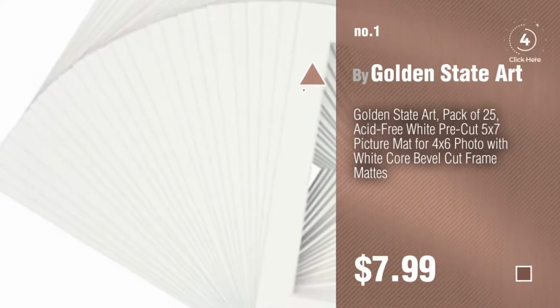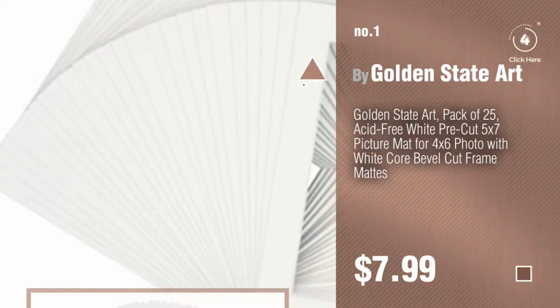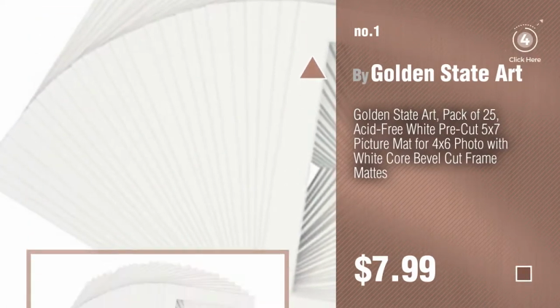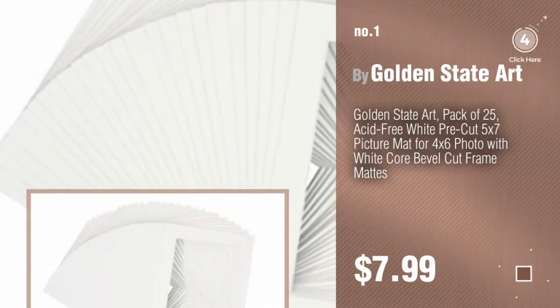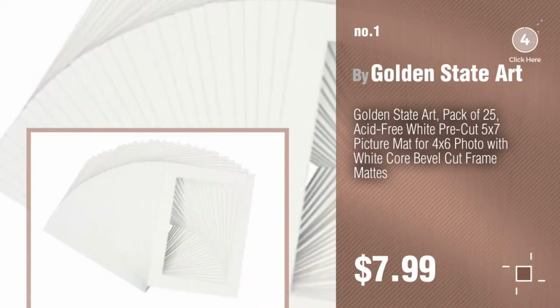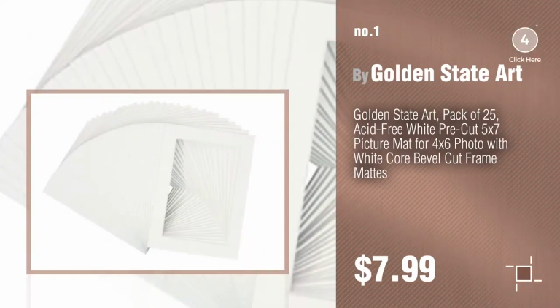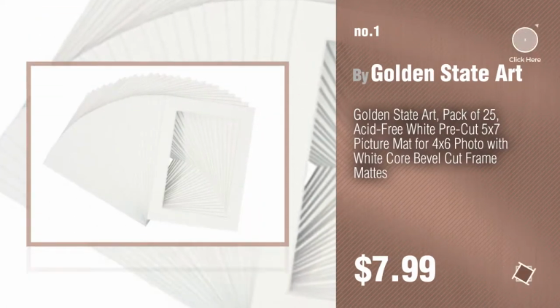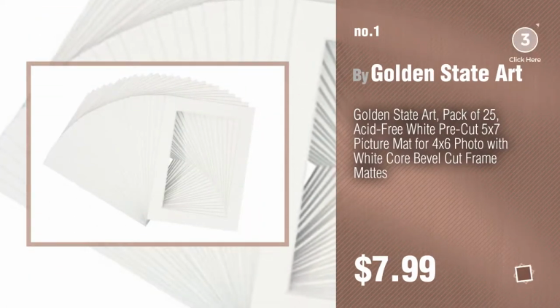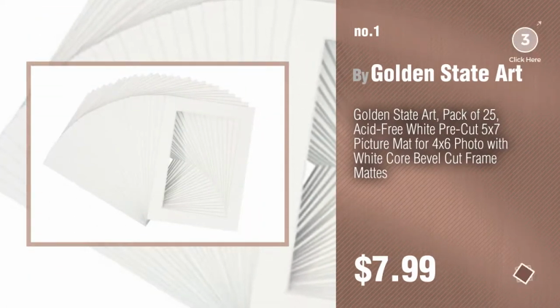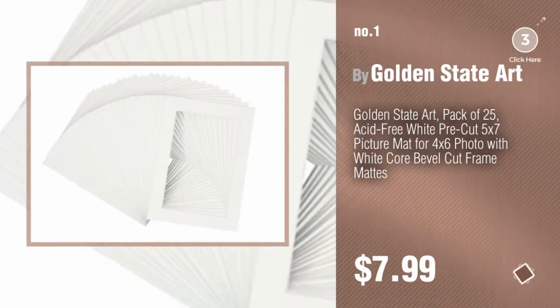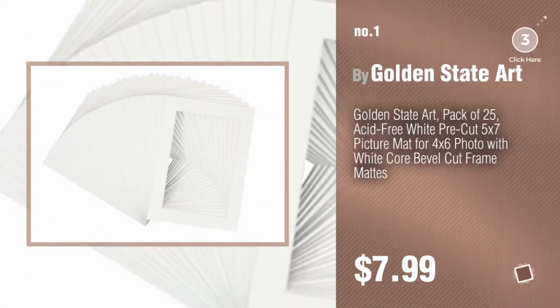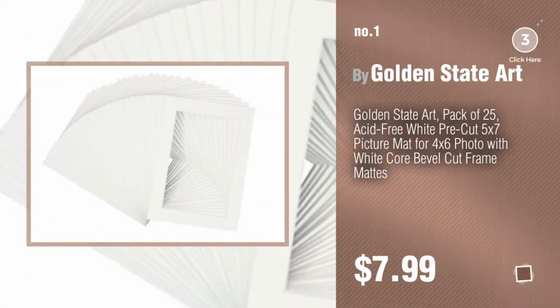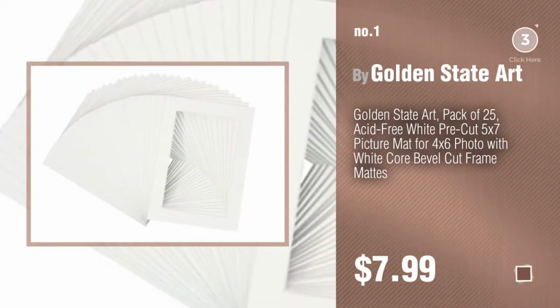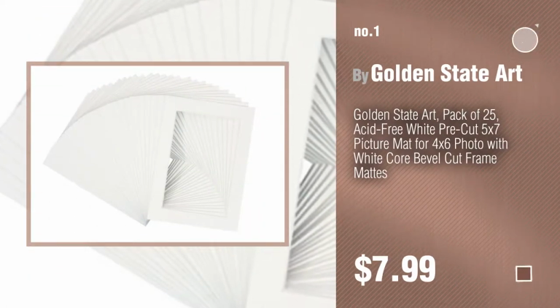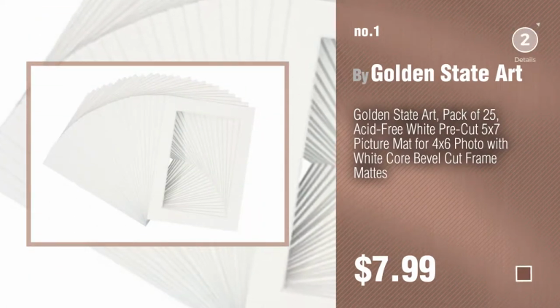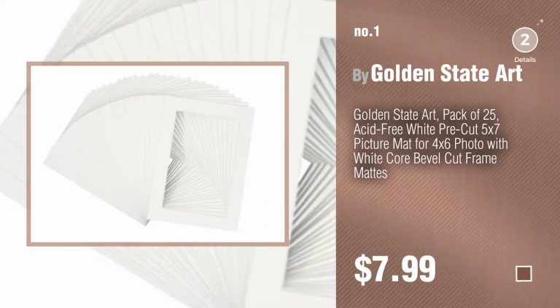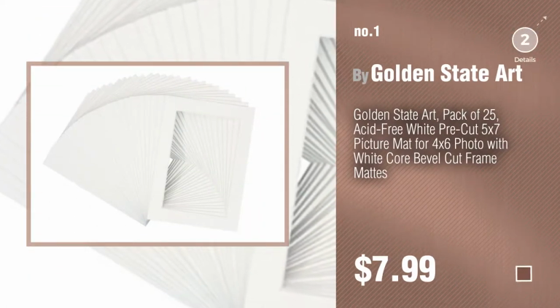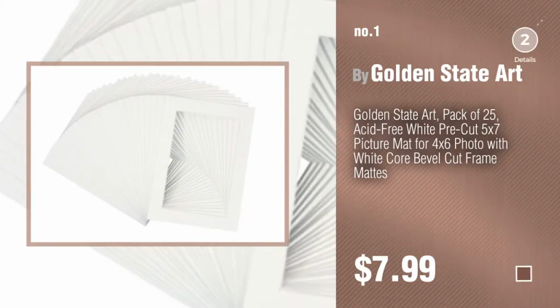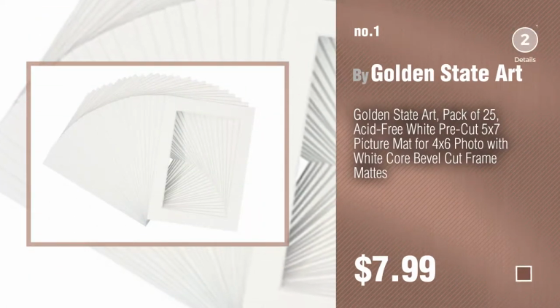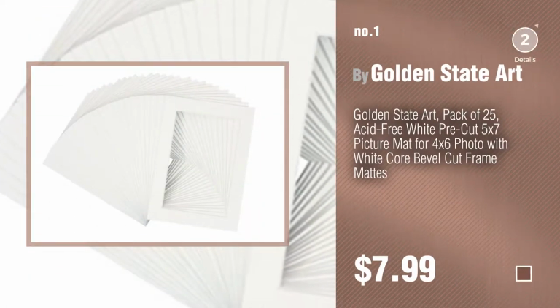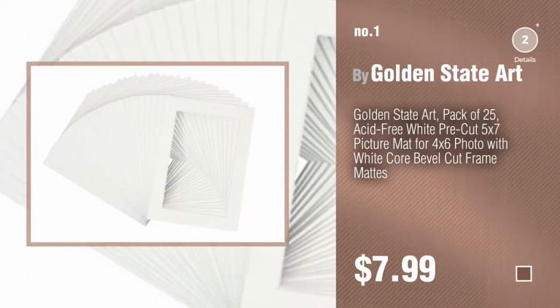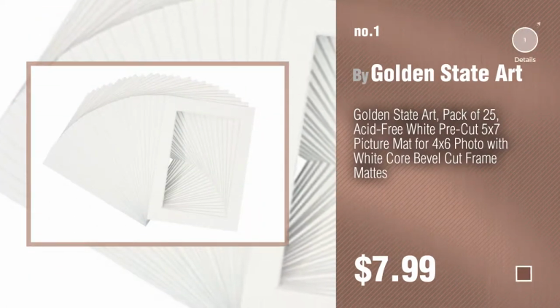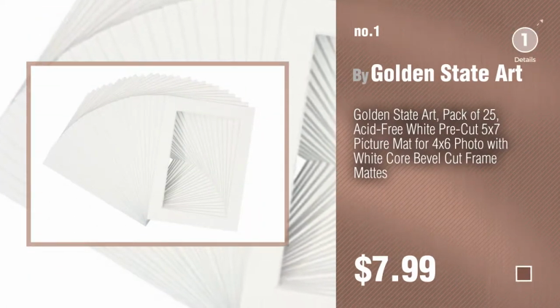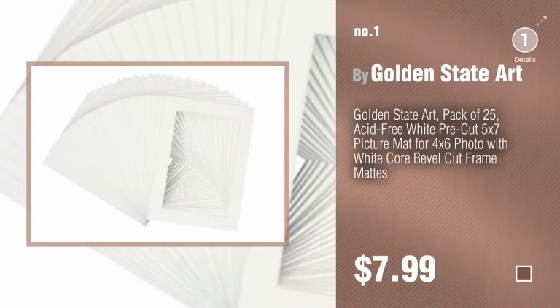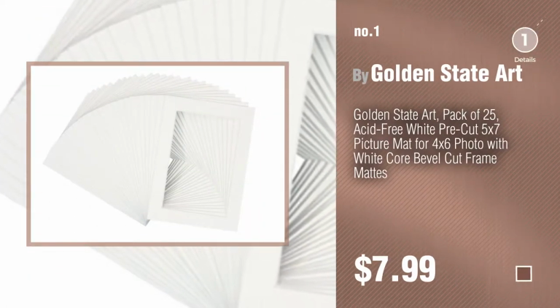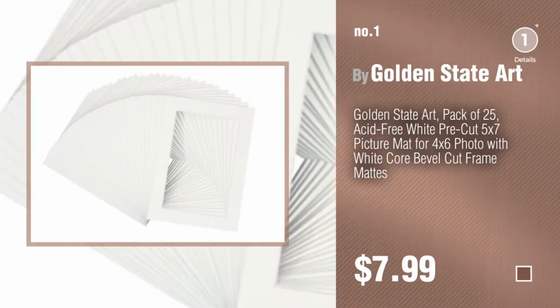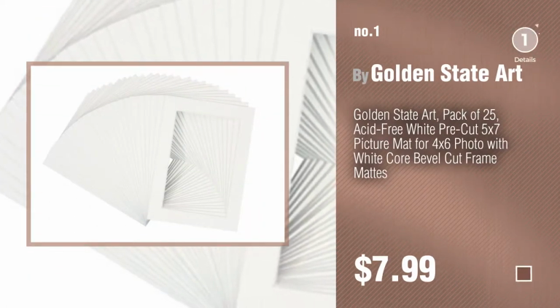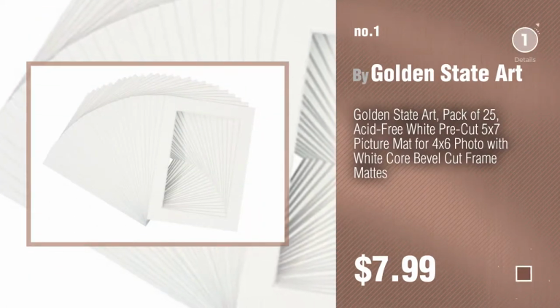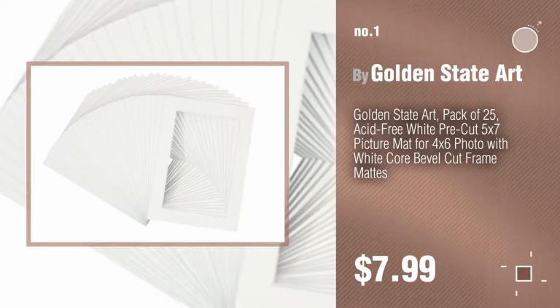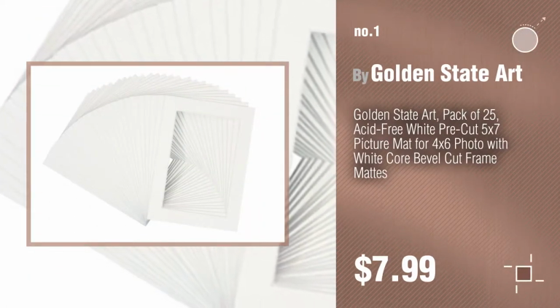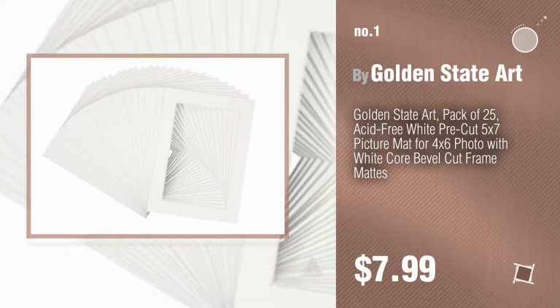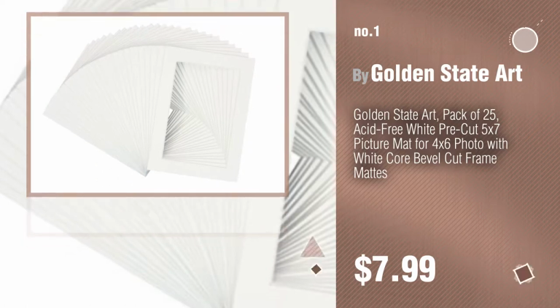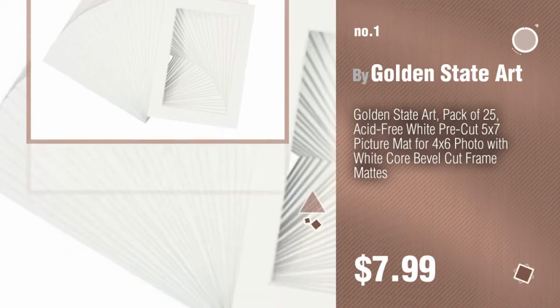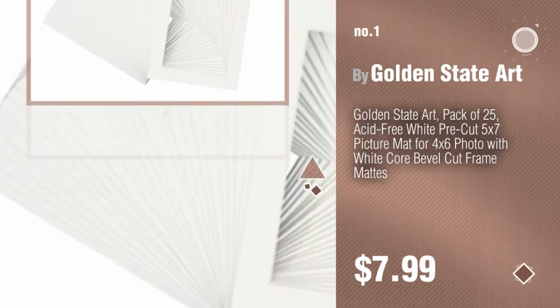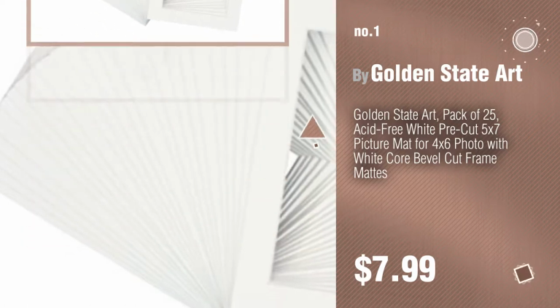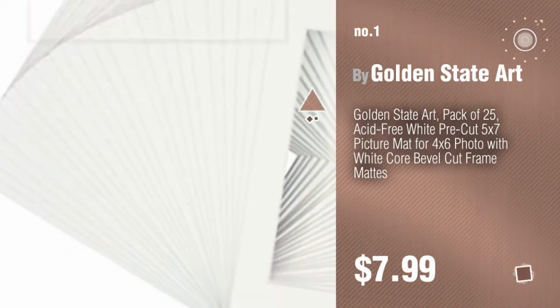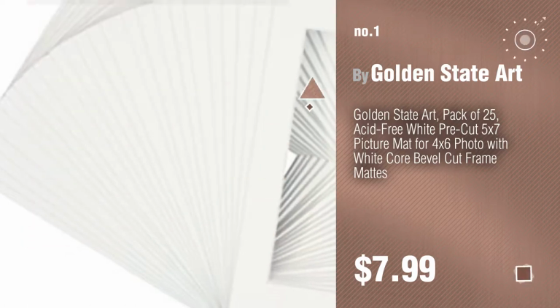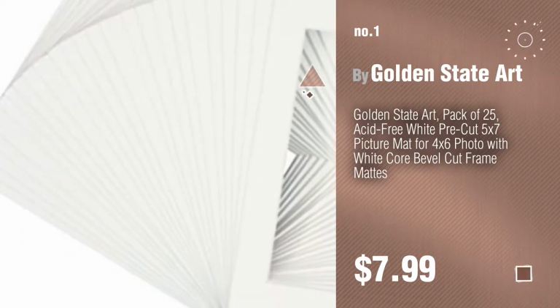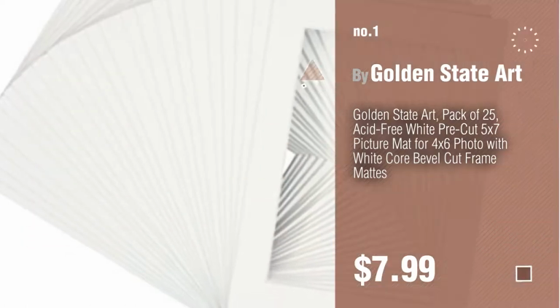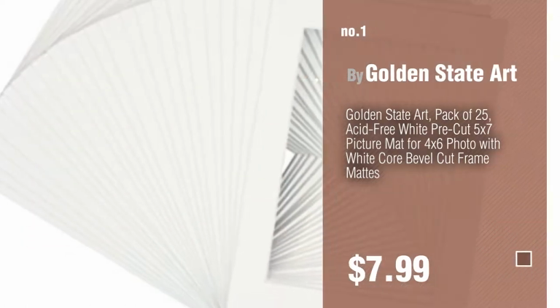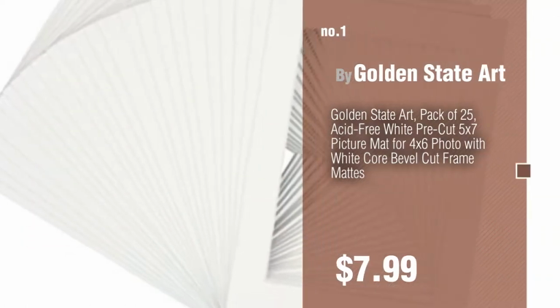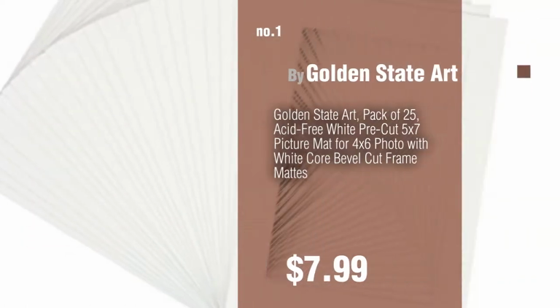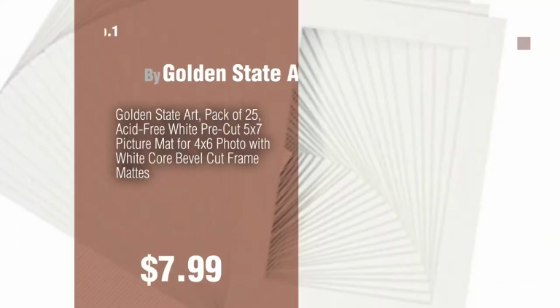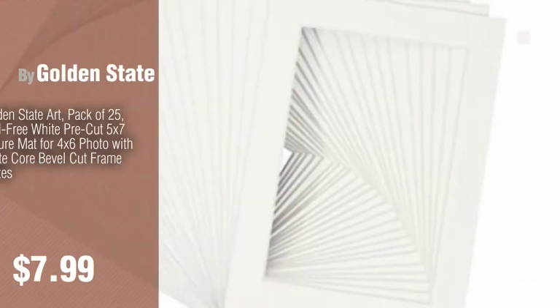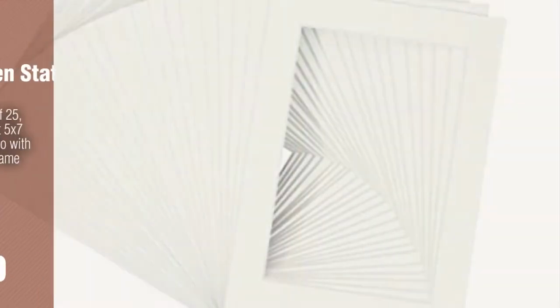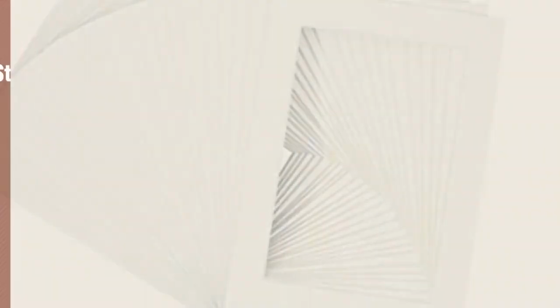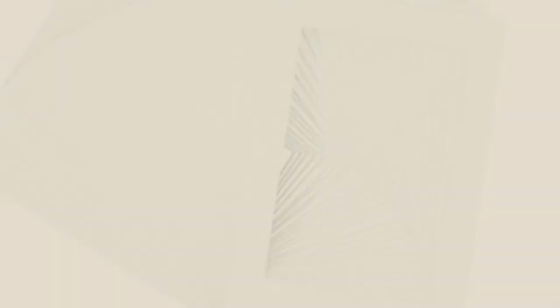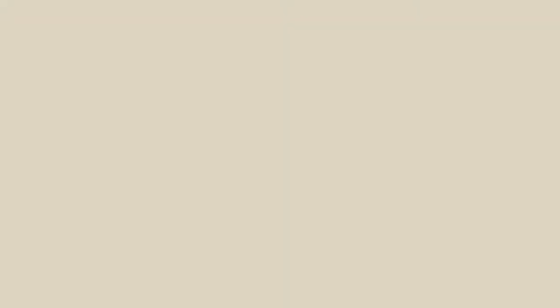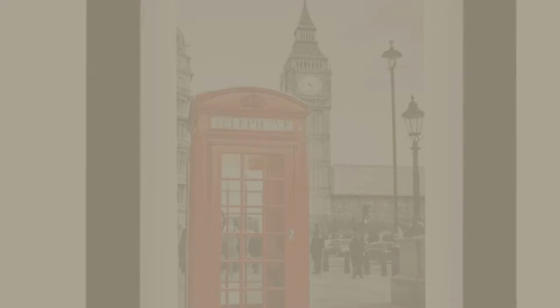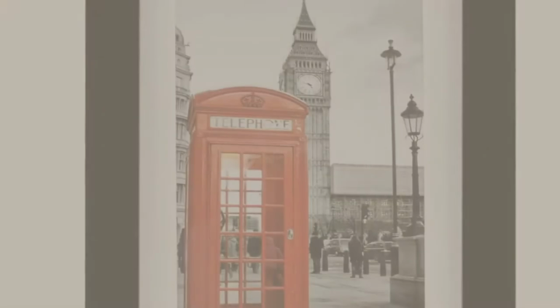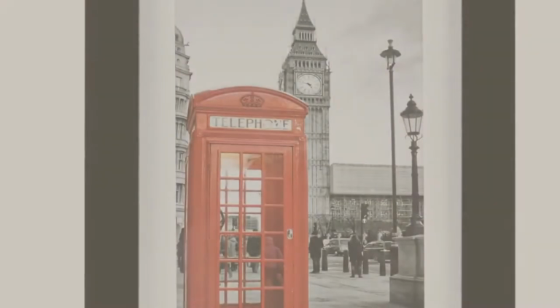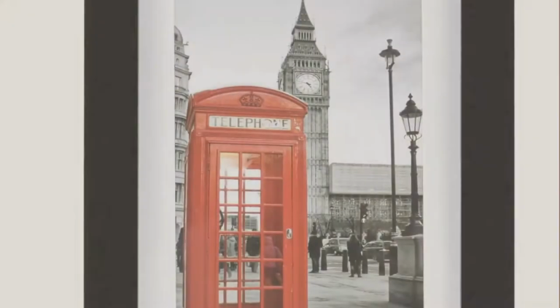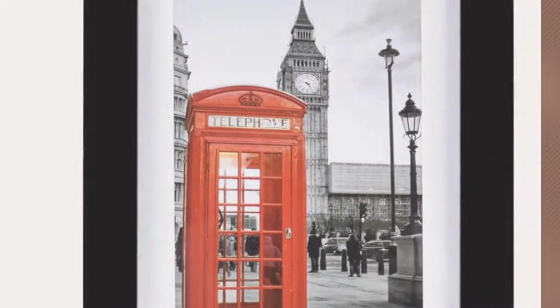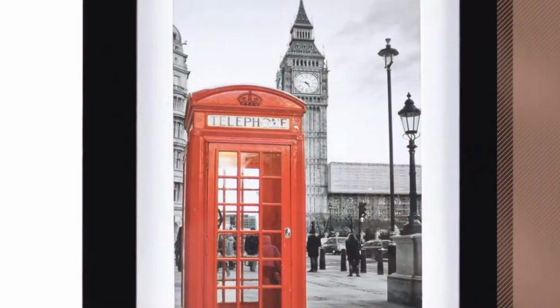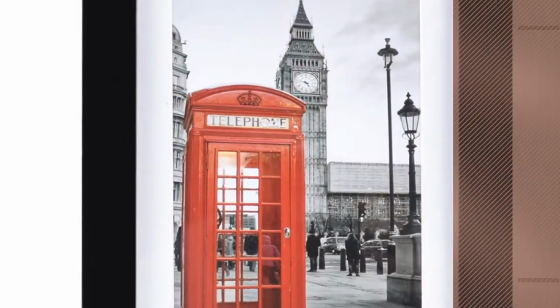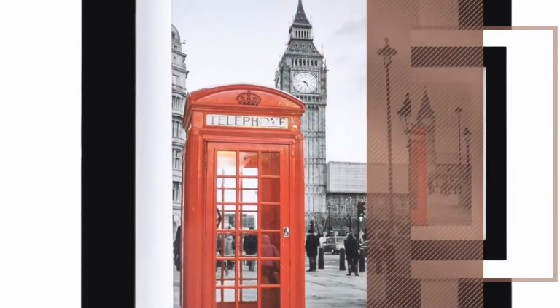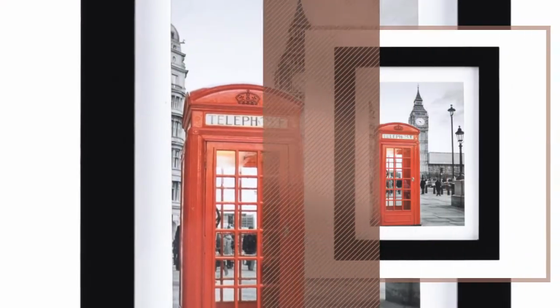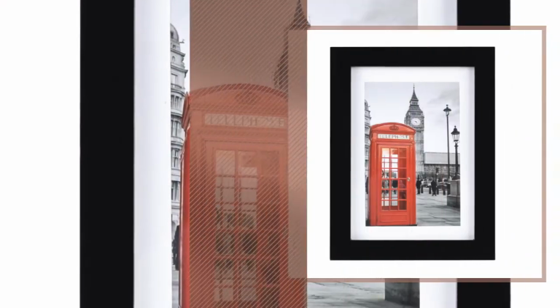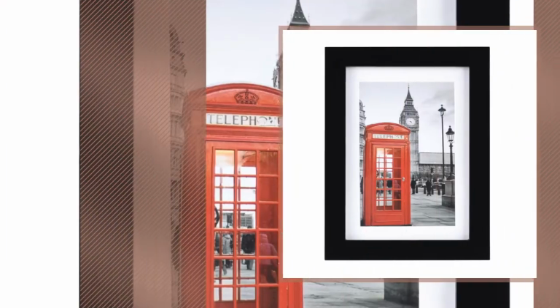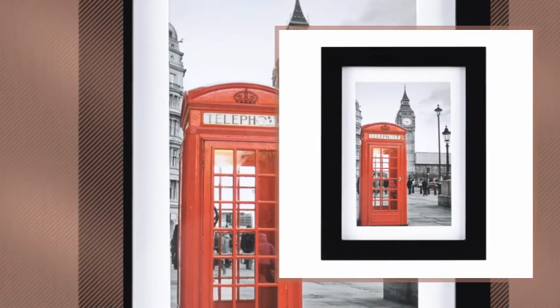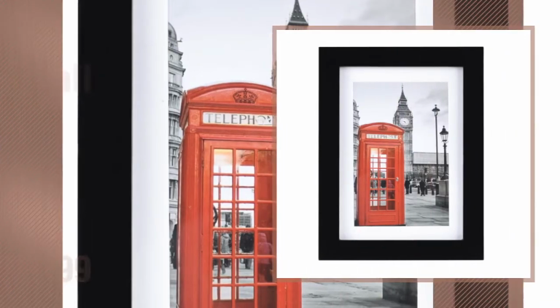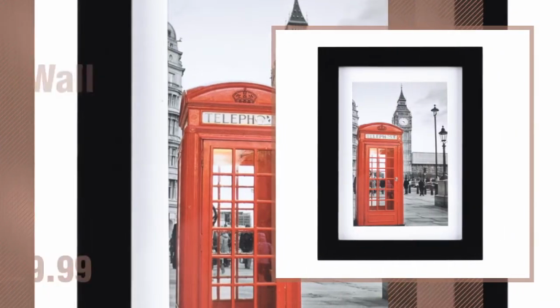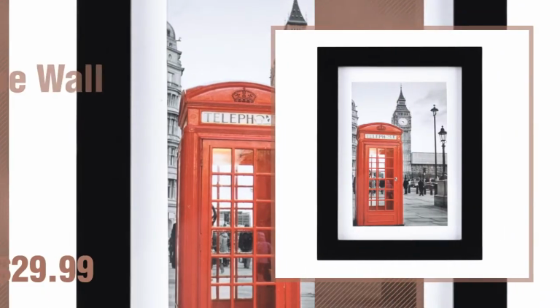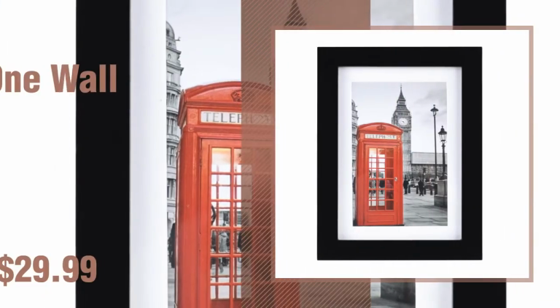Watch this video and get inspired. Number 2, by One Wall.